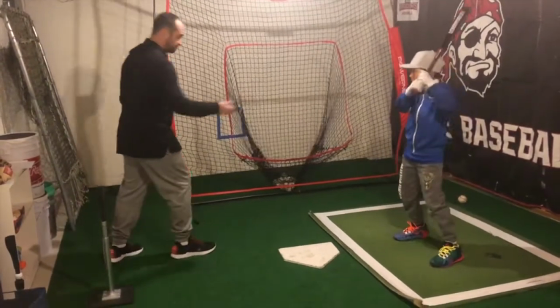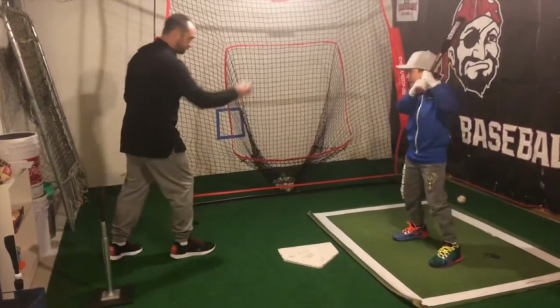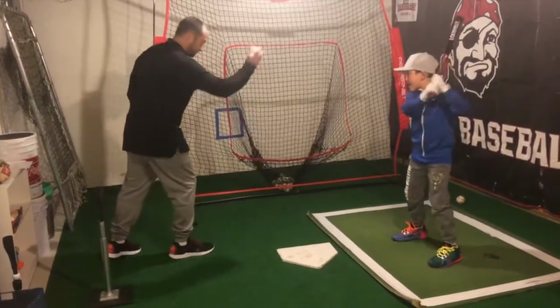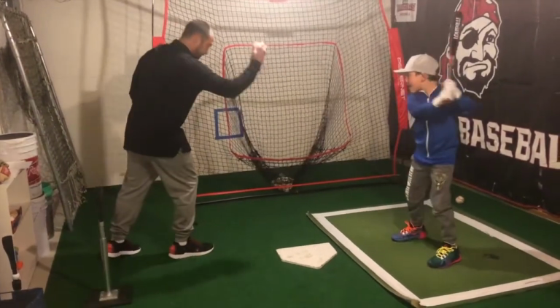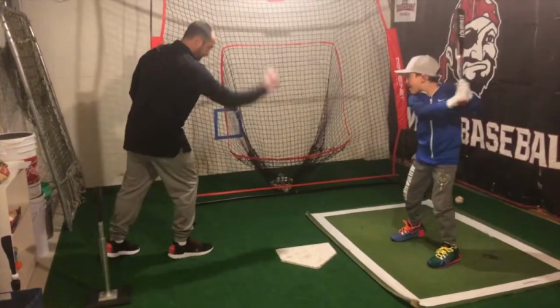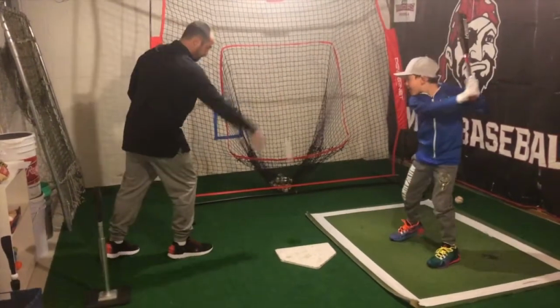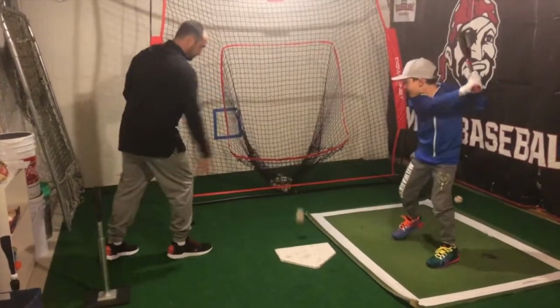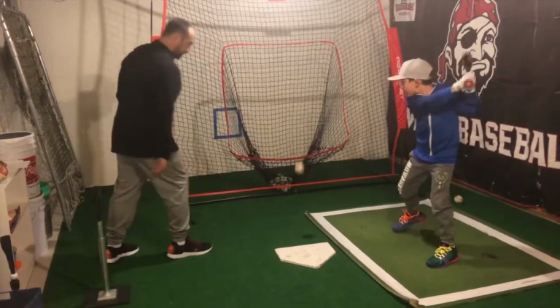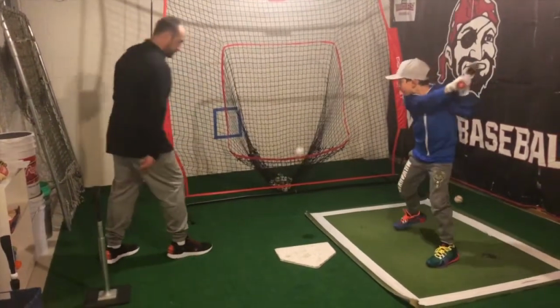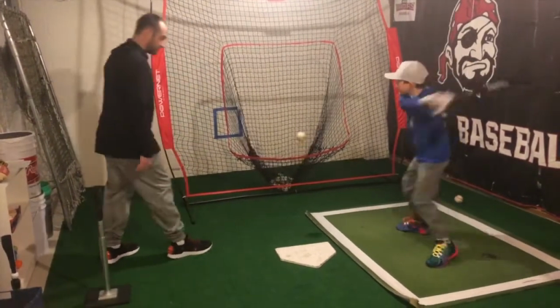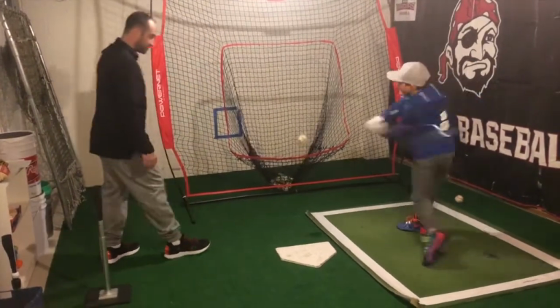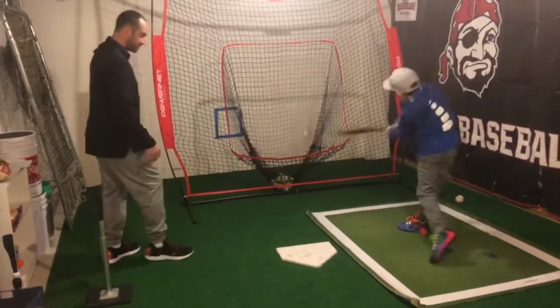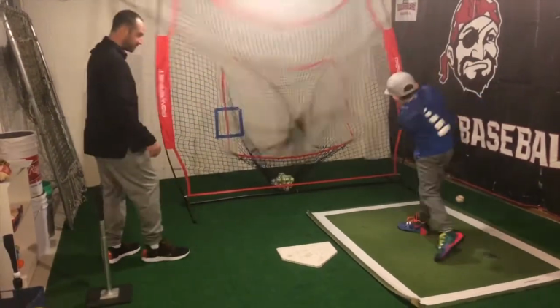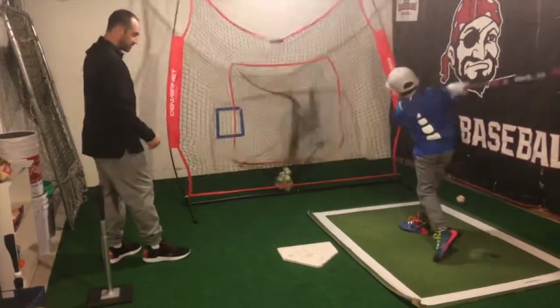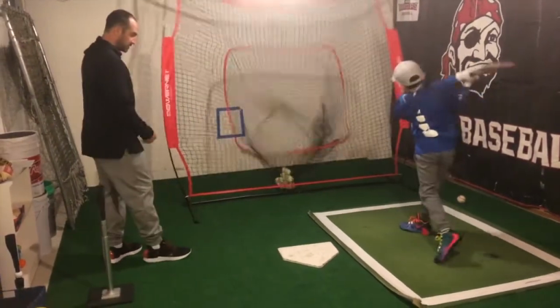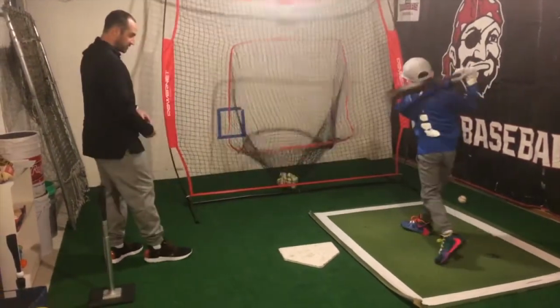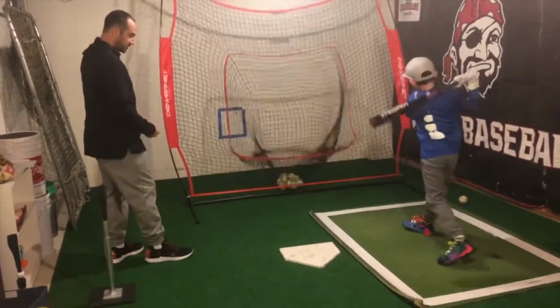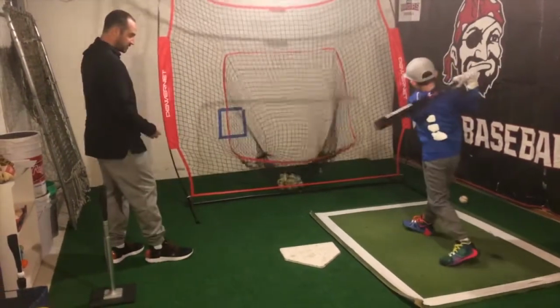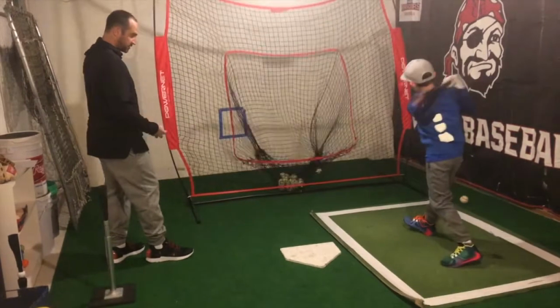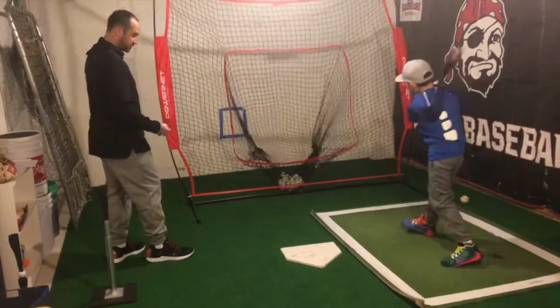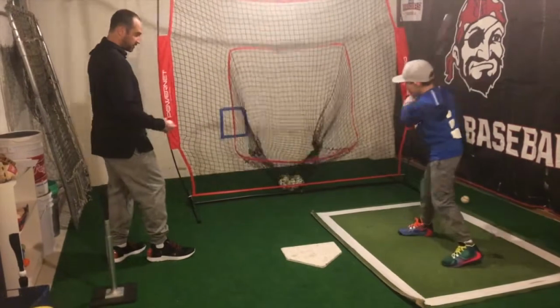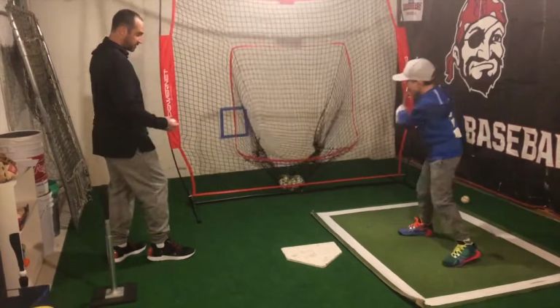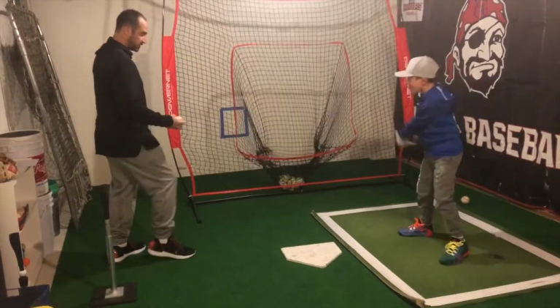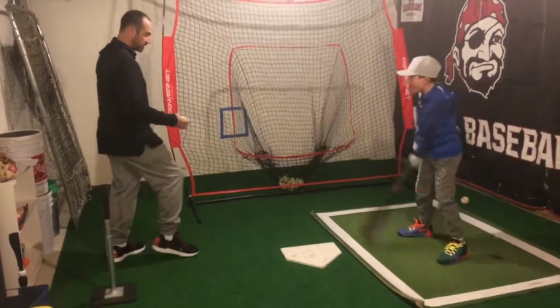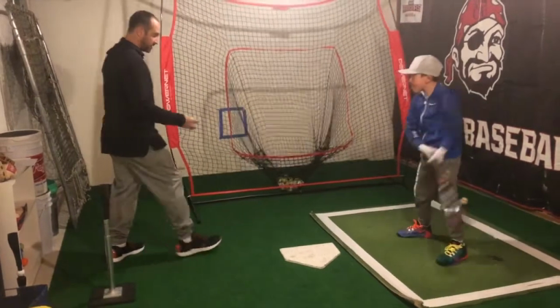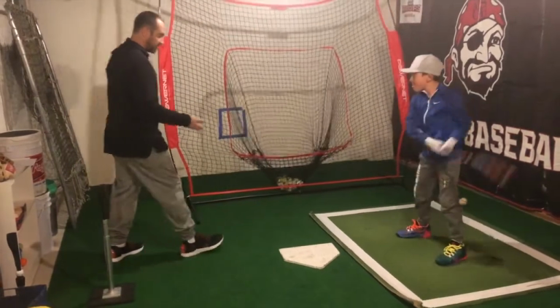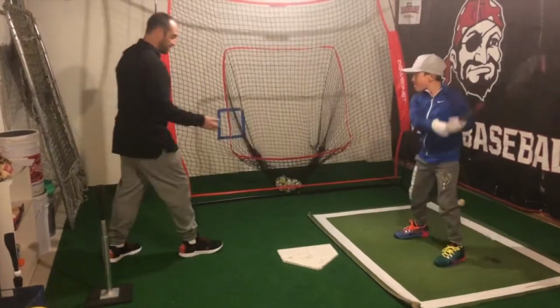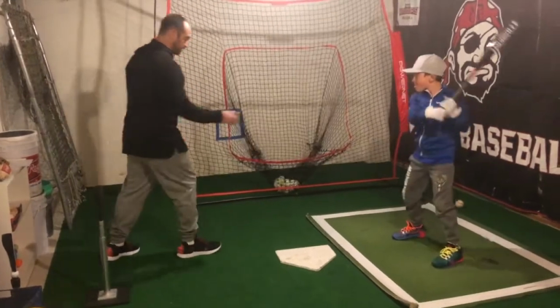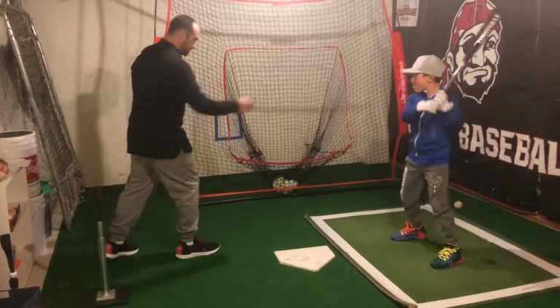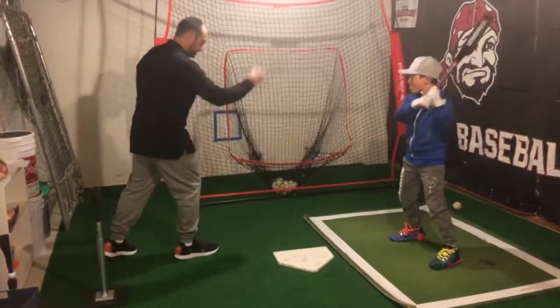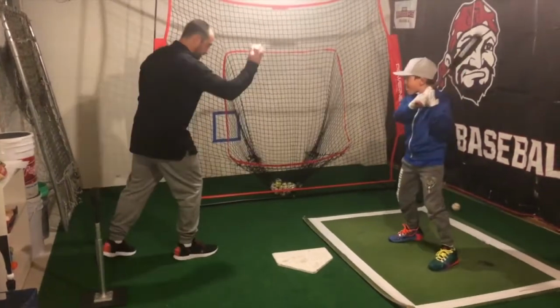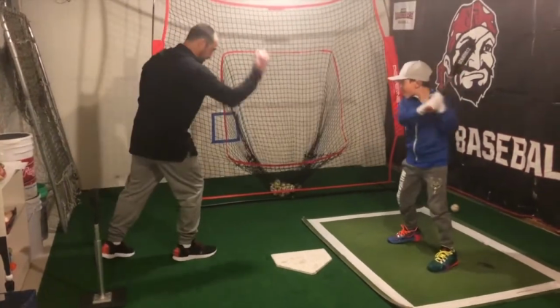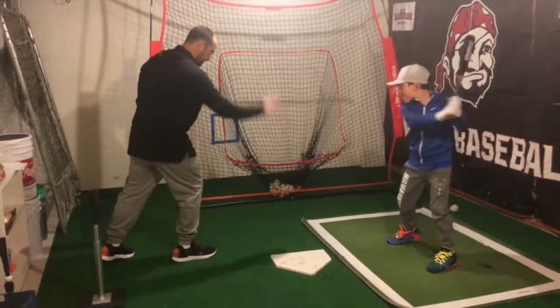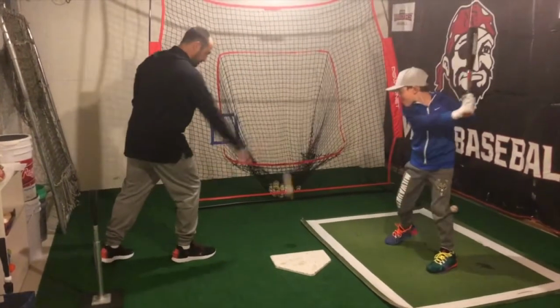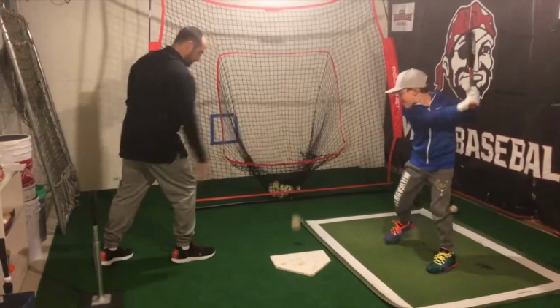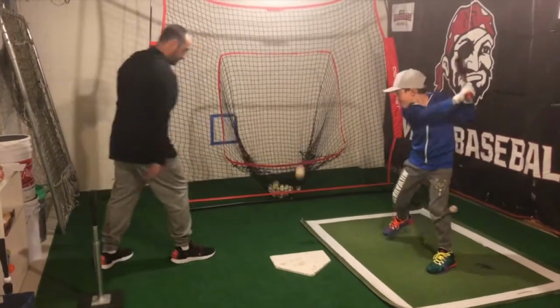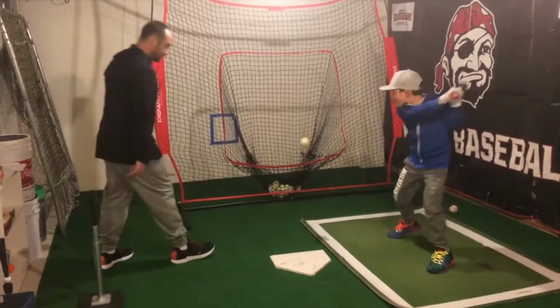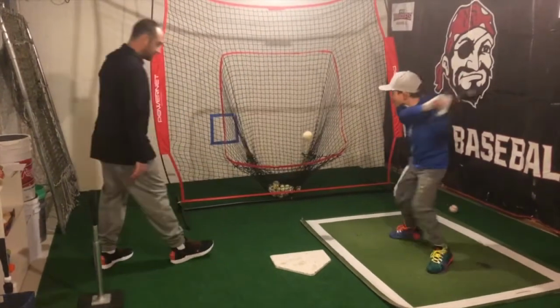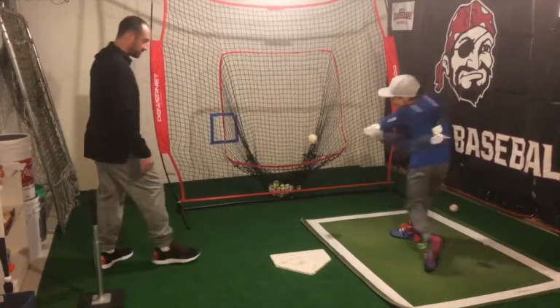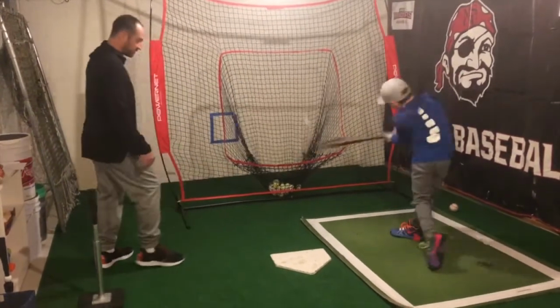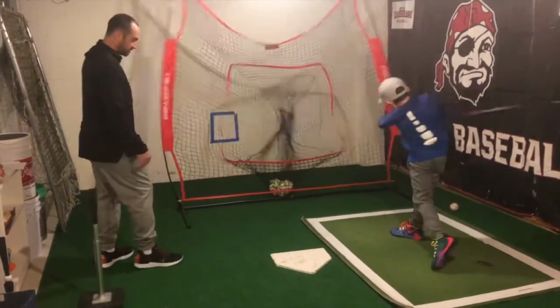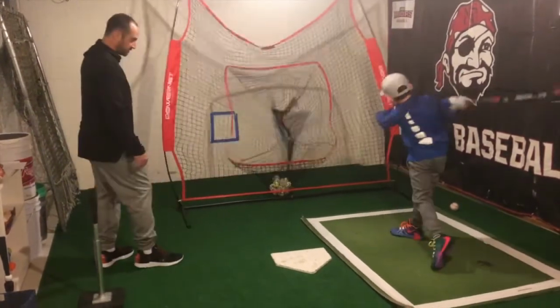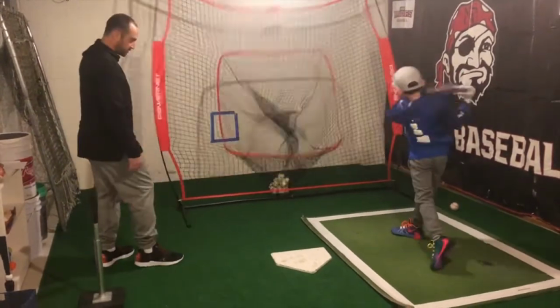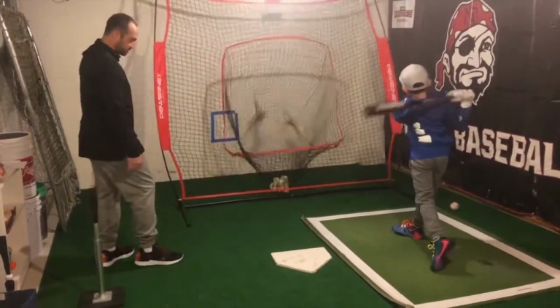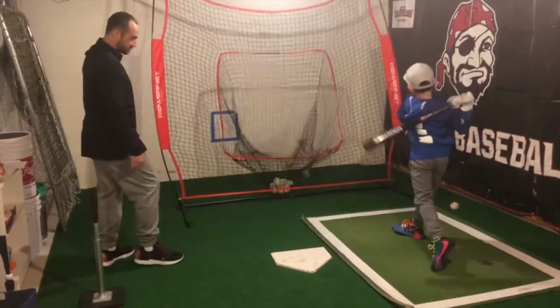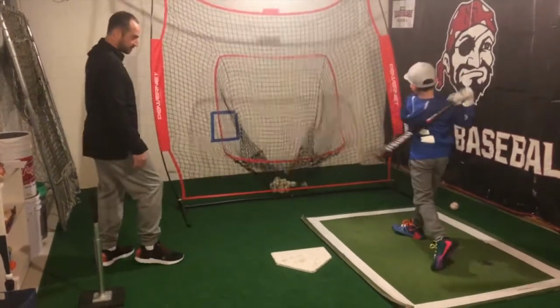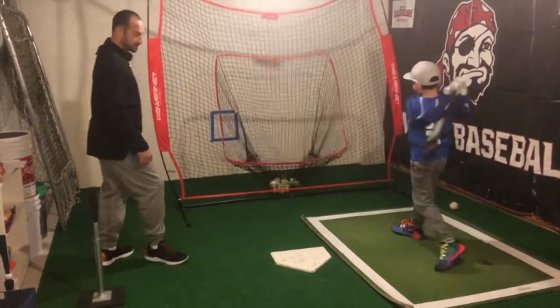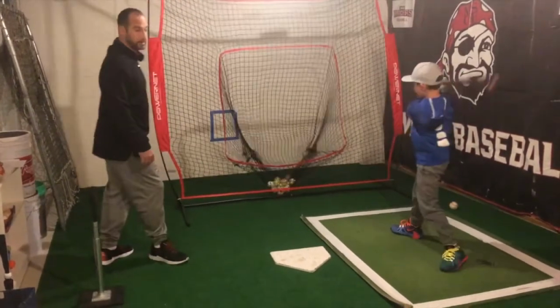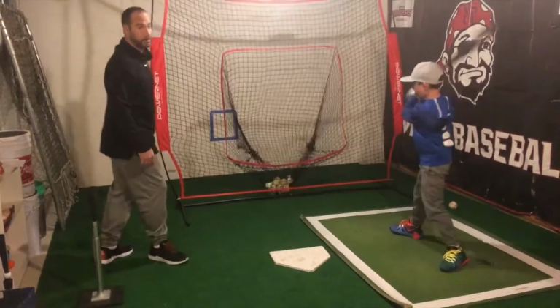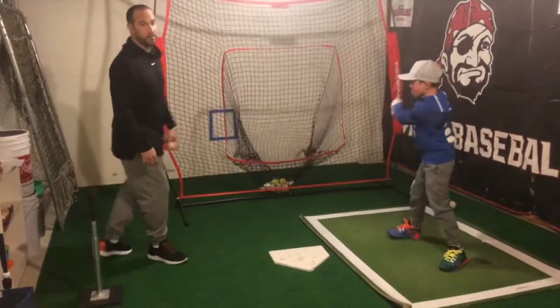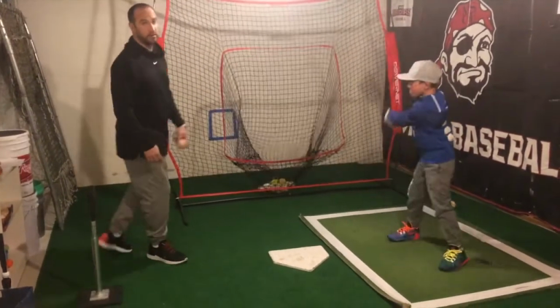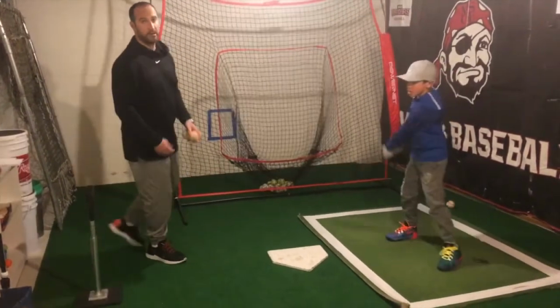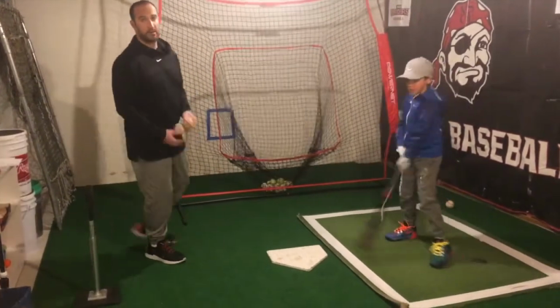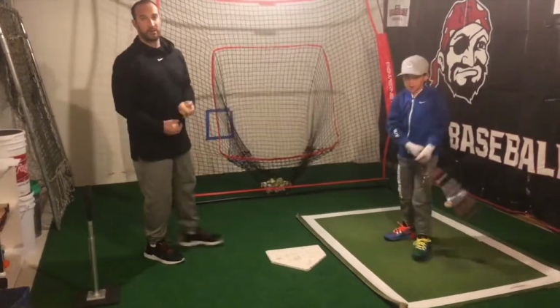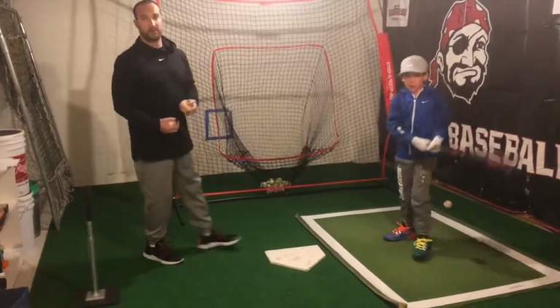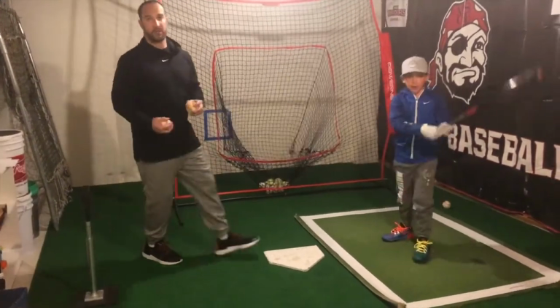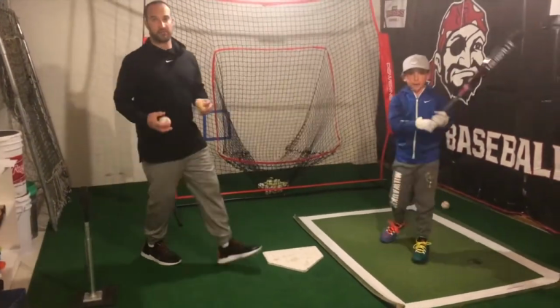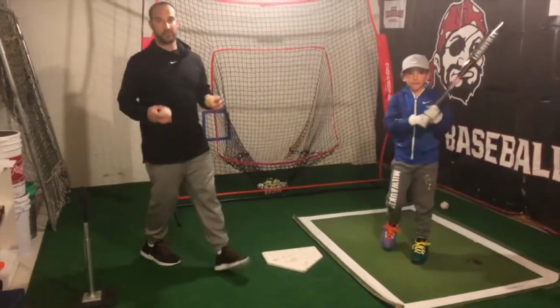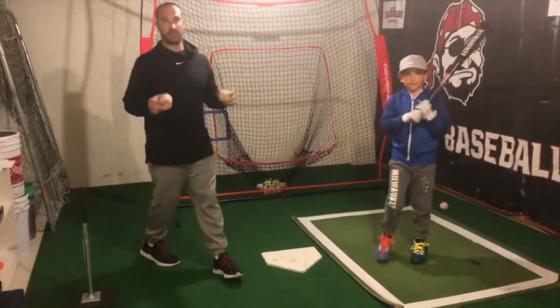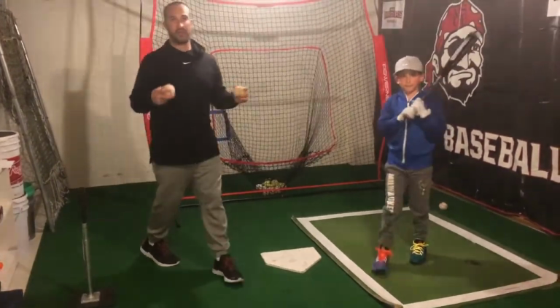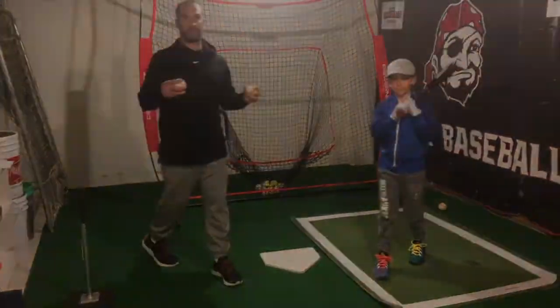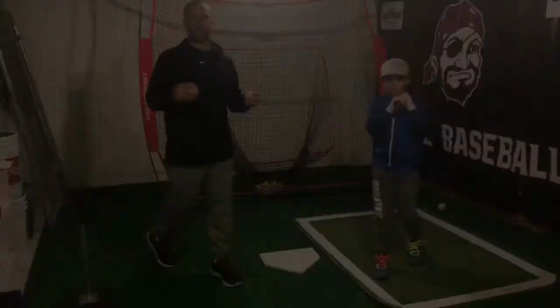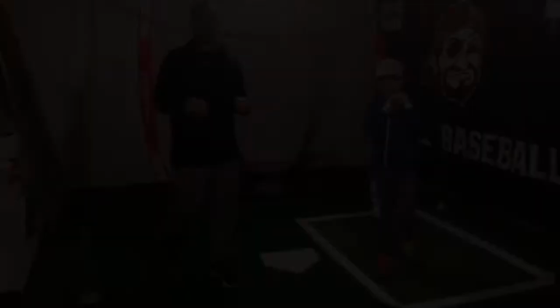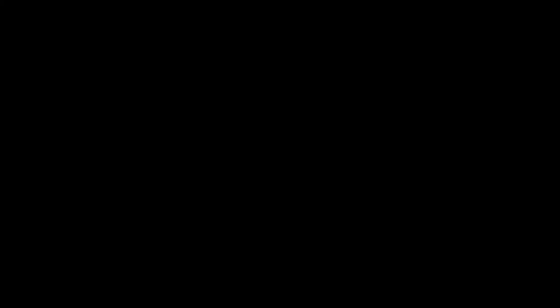Good. Stay balanced. There we go — bounce drill off the floor.